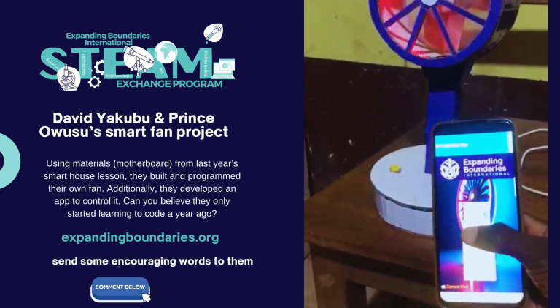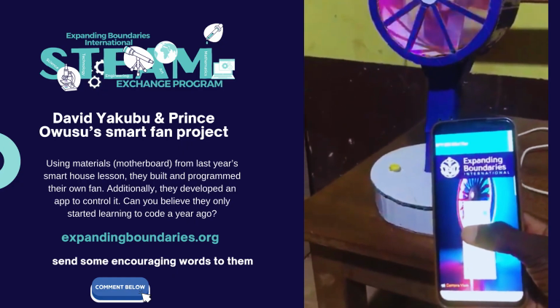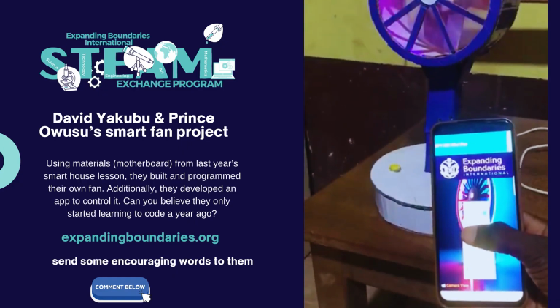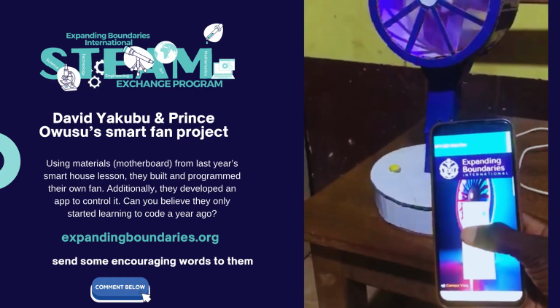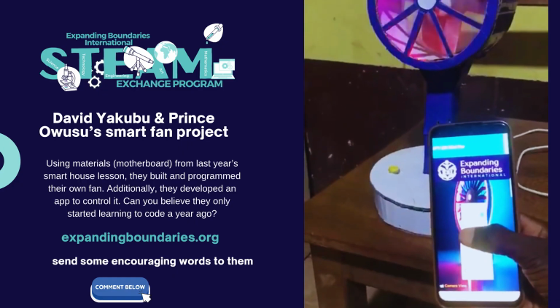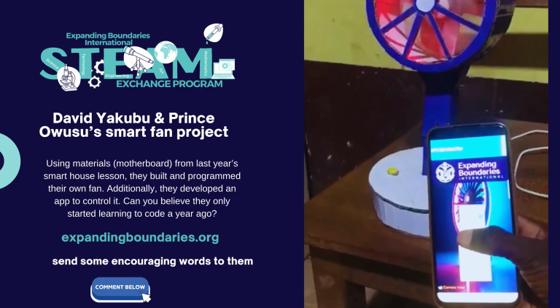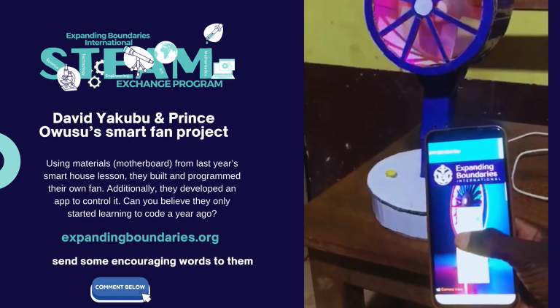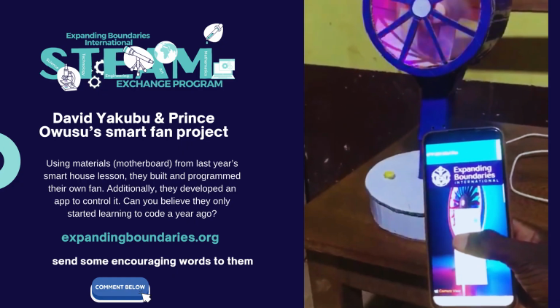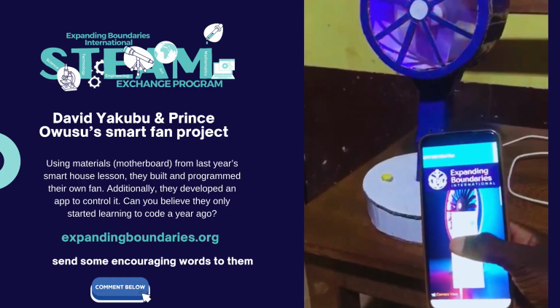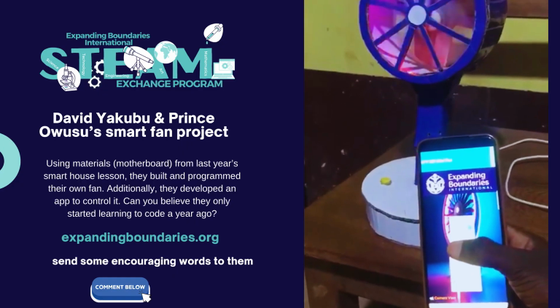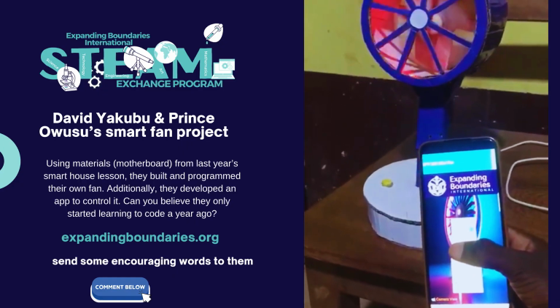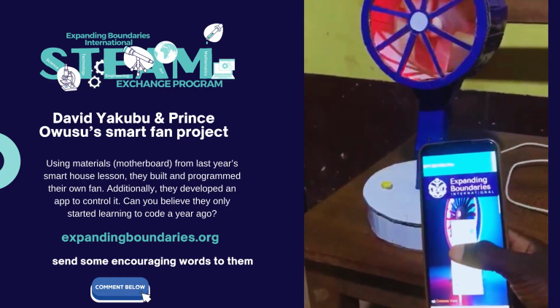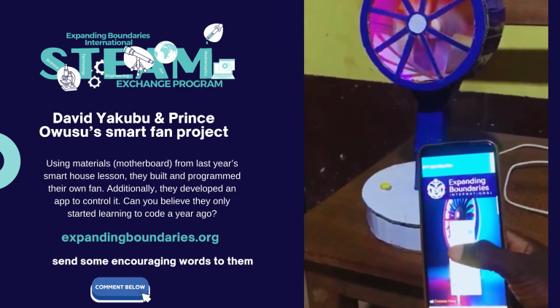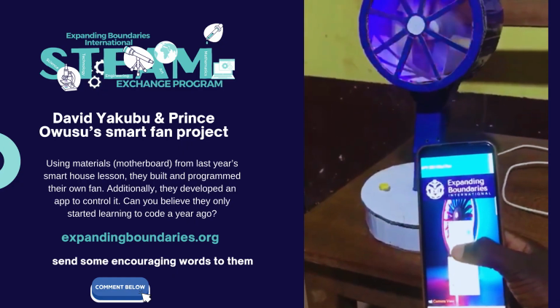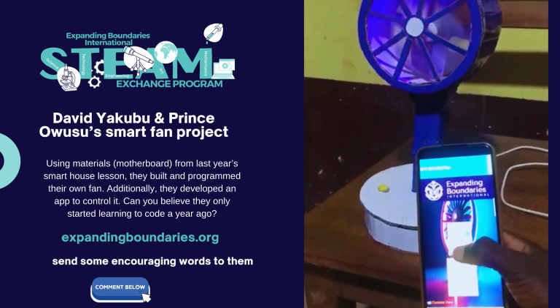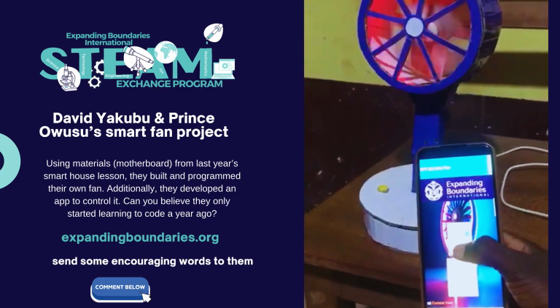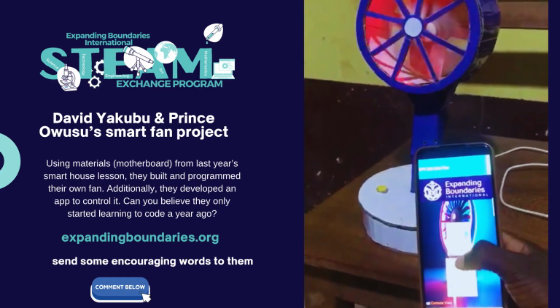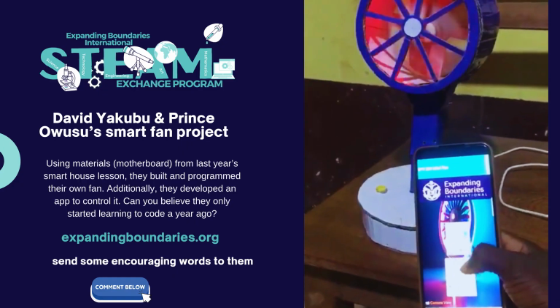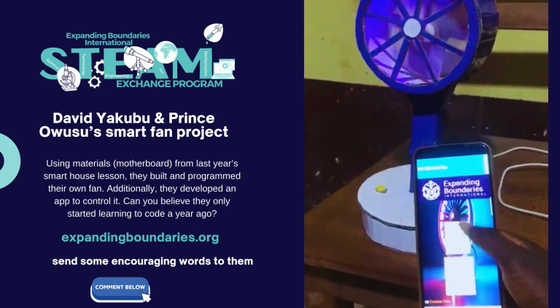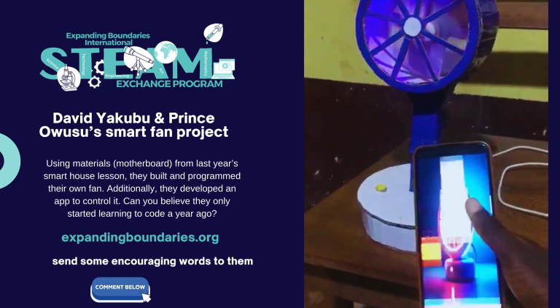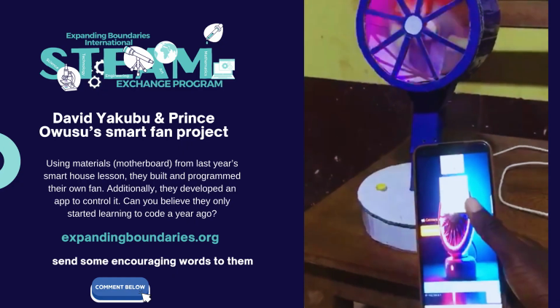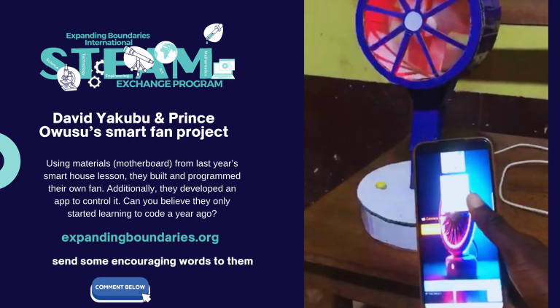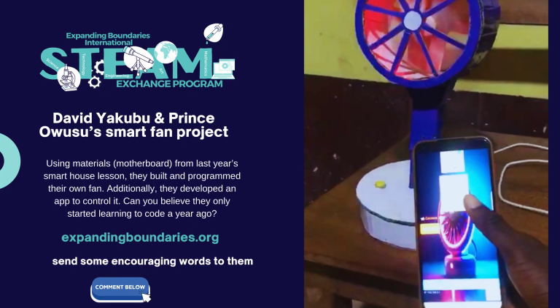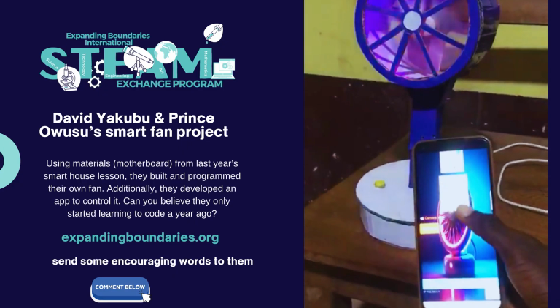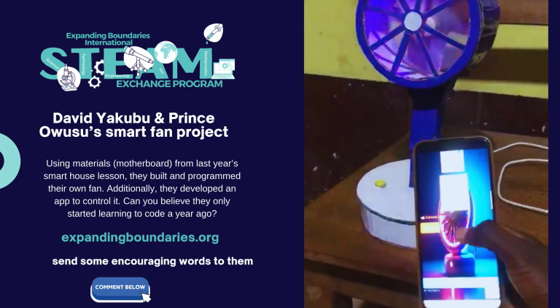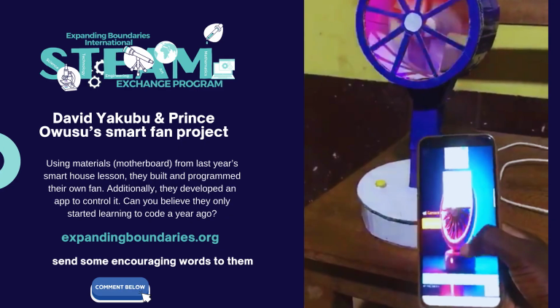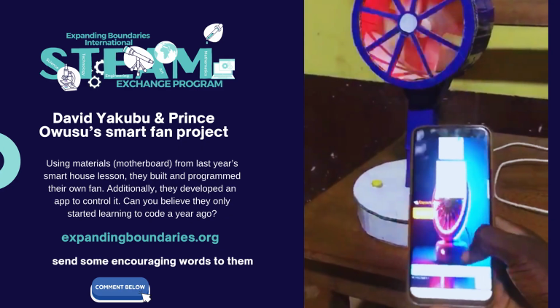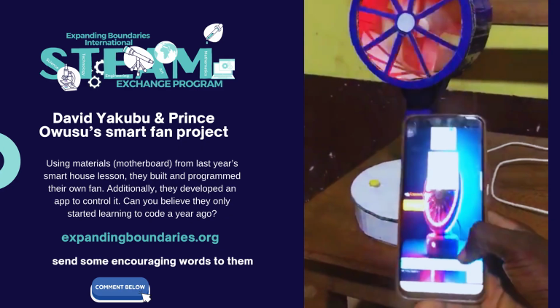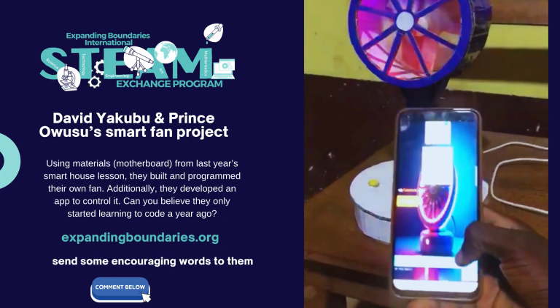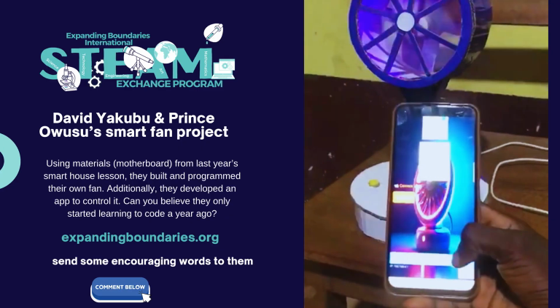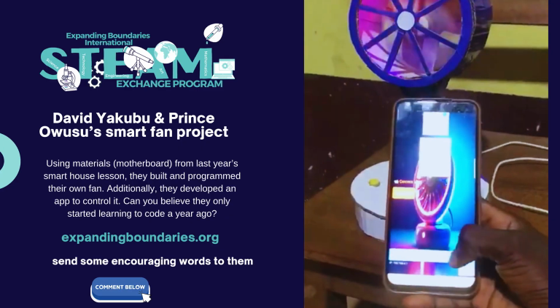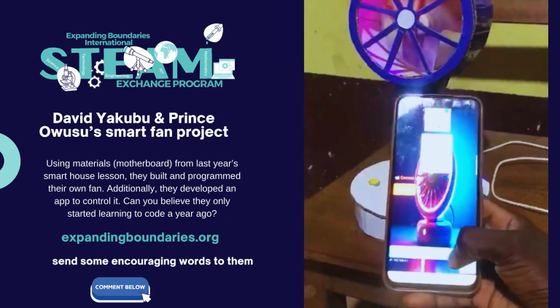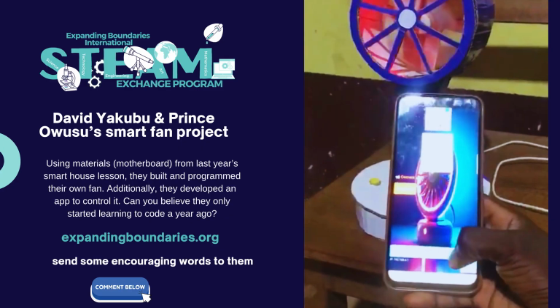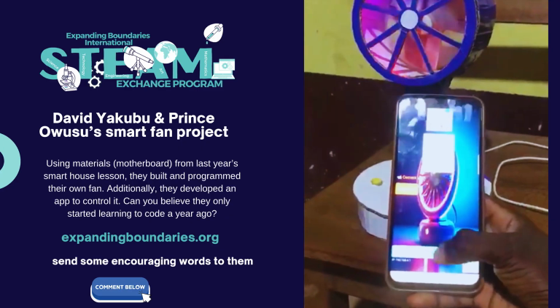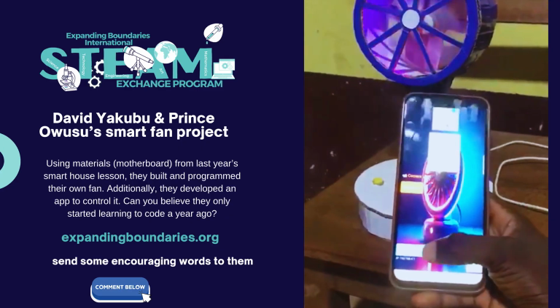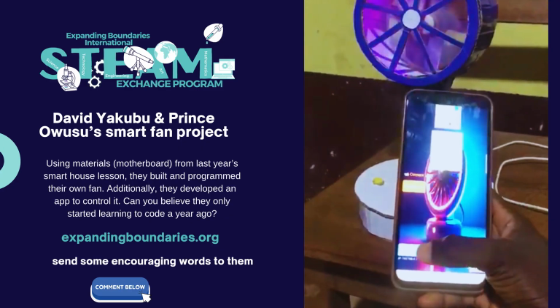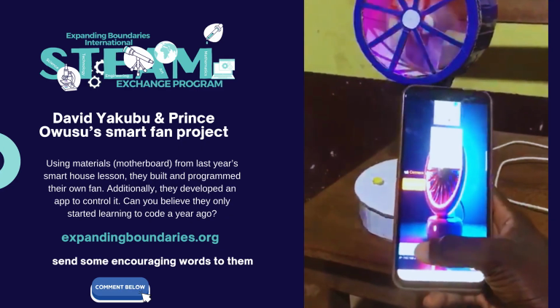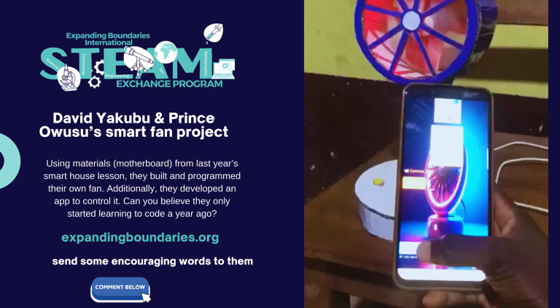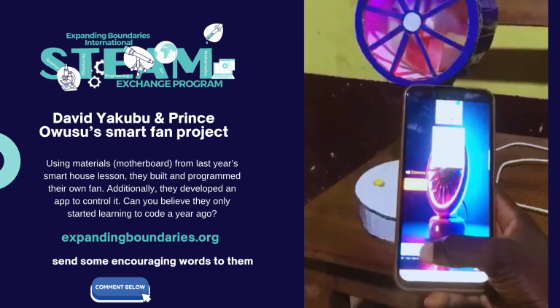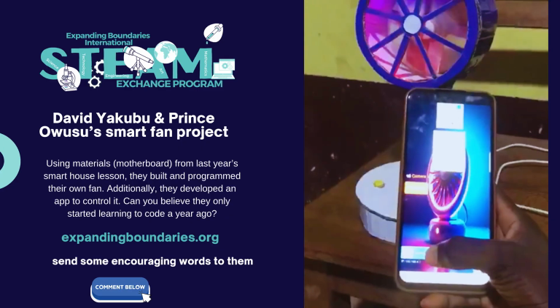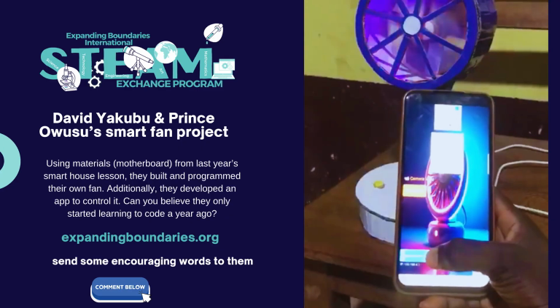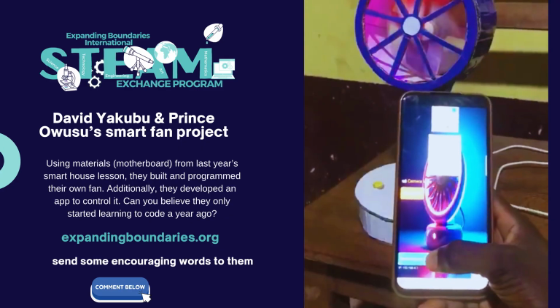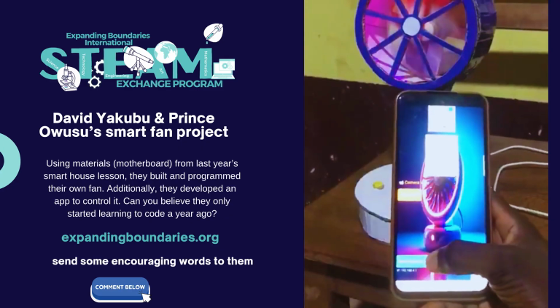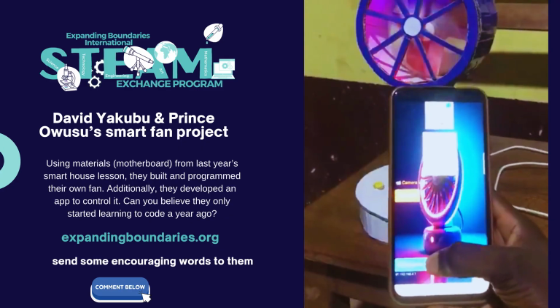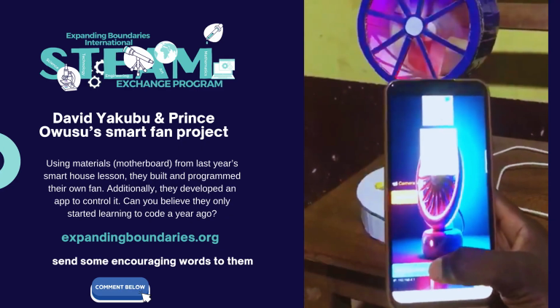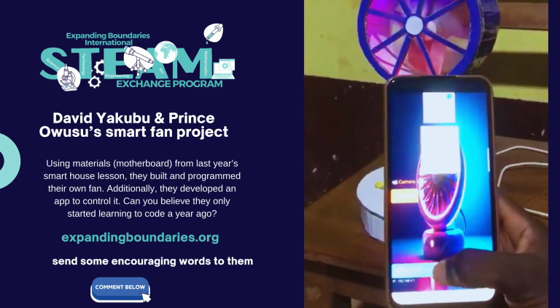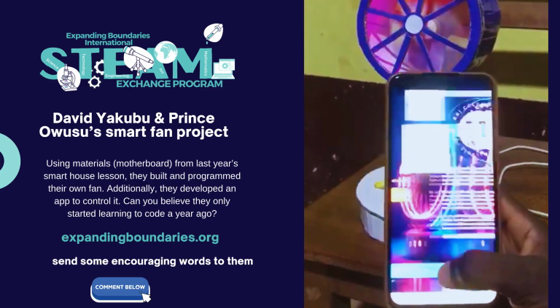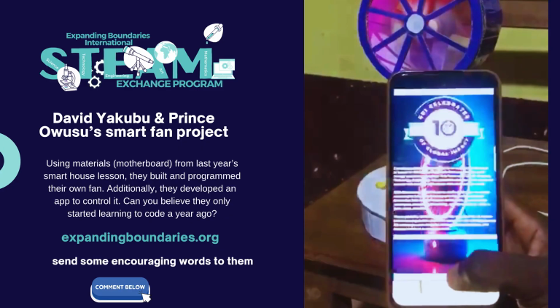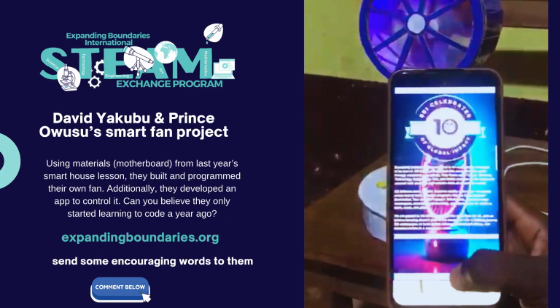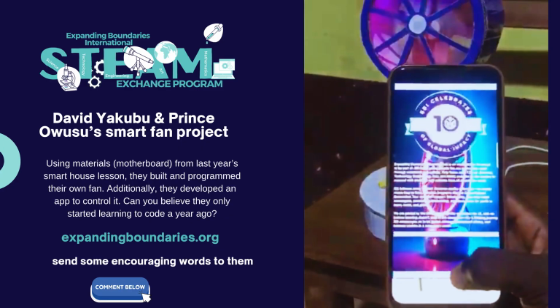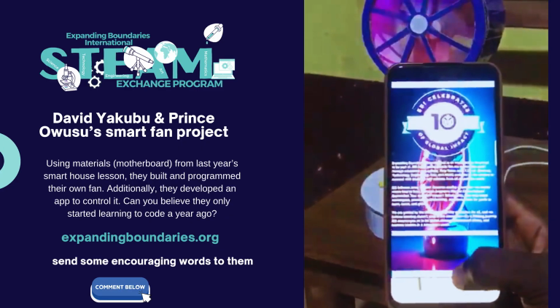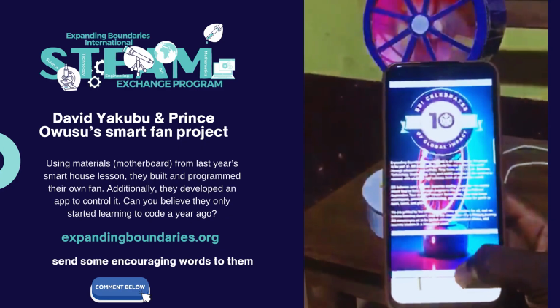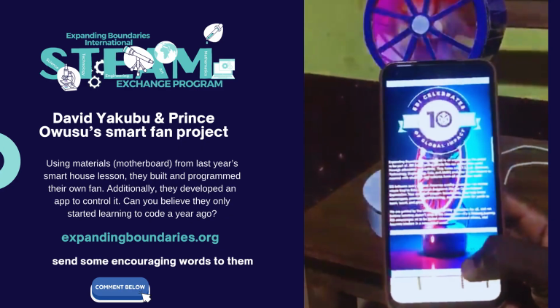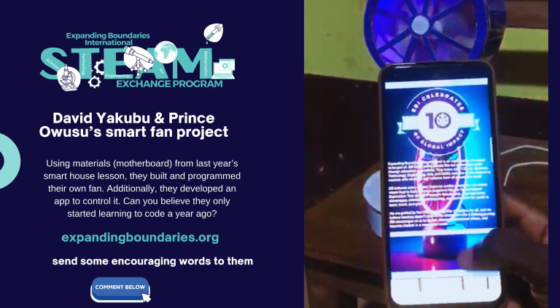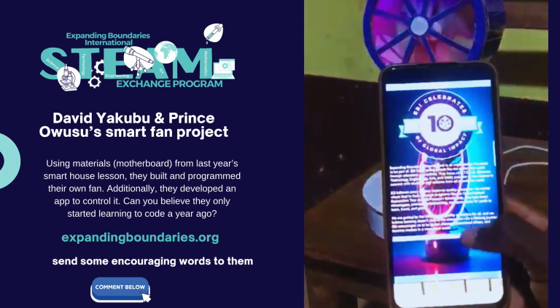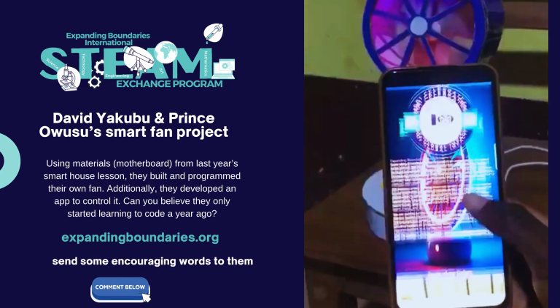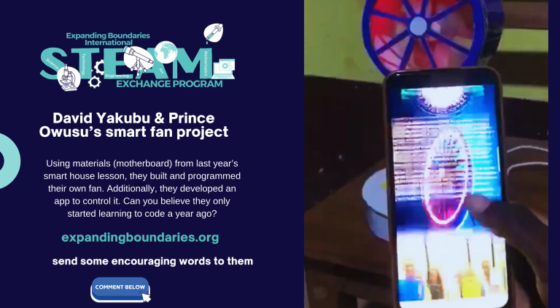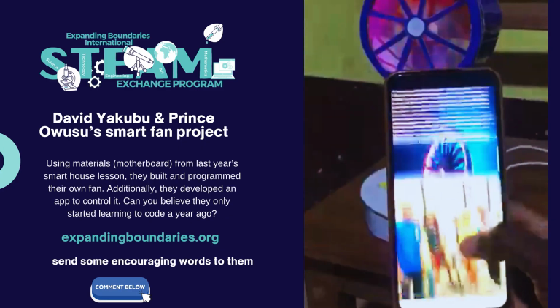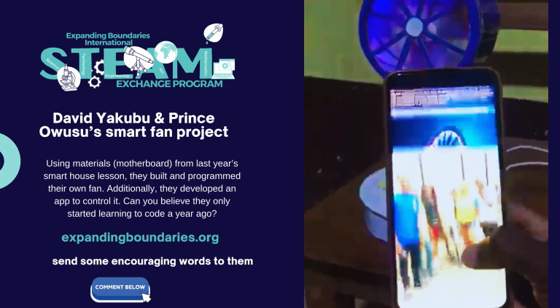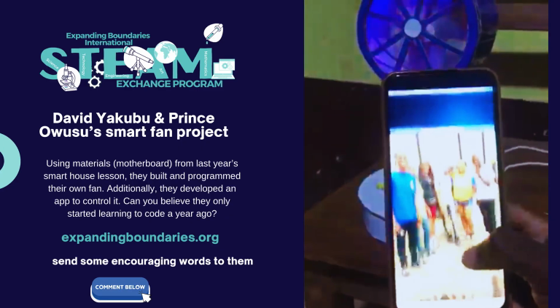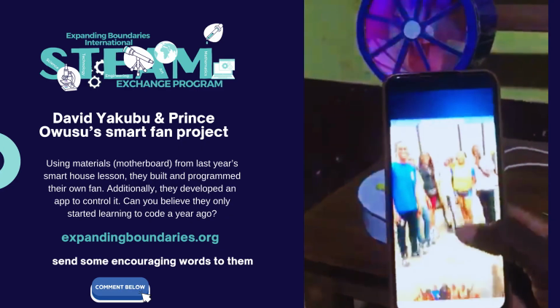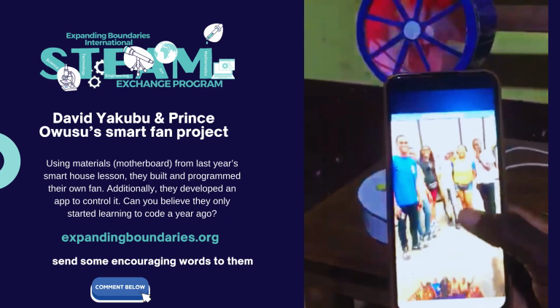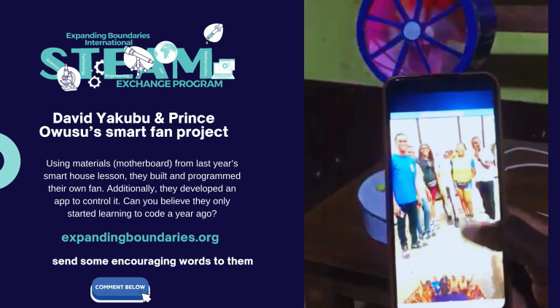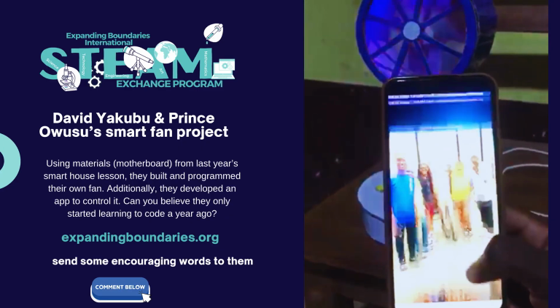We made the app ourselves. We always do anything to mix African brightness — just for fun. We can talk a lot about the app; the app is really, really good.